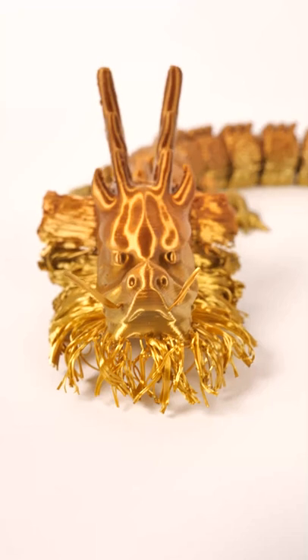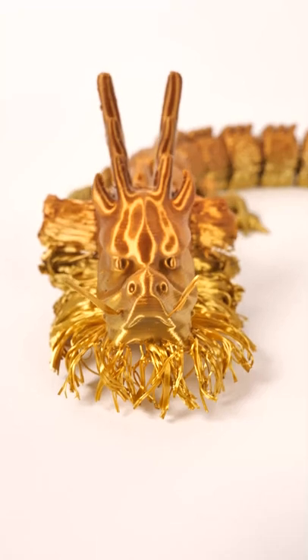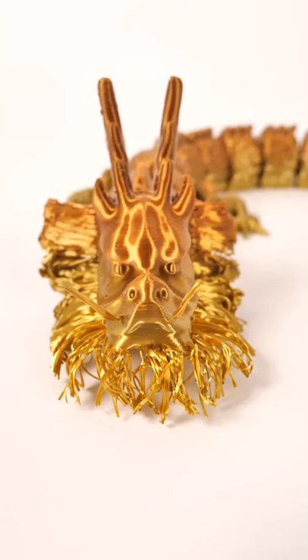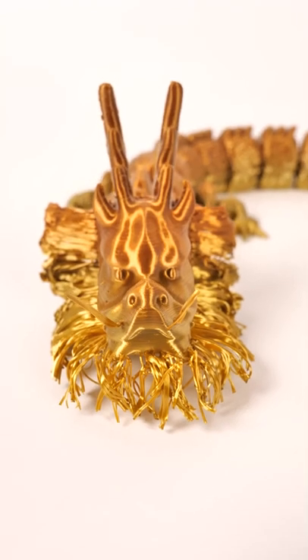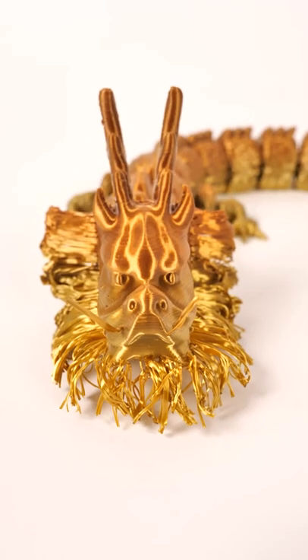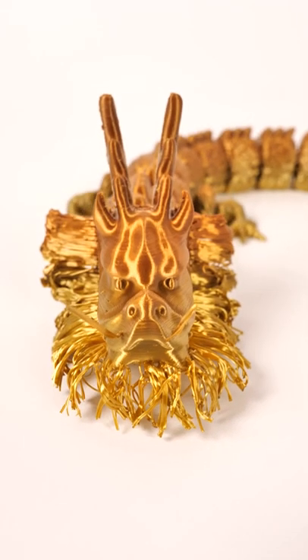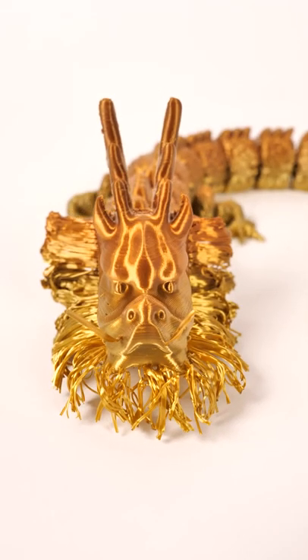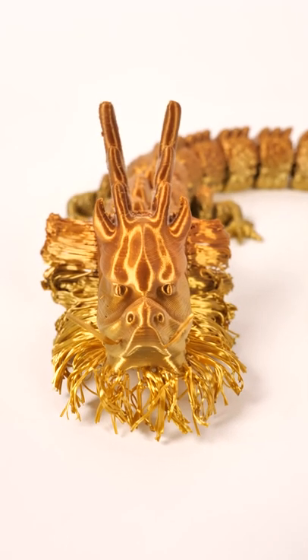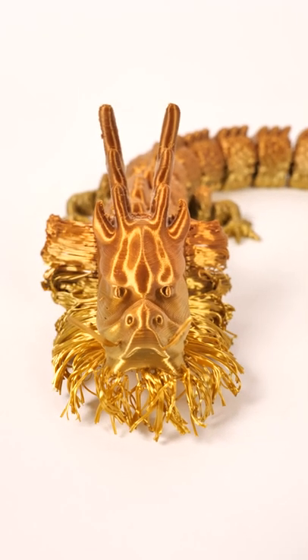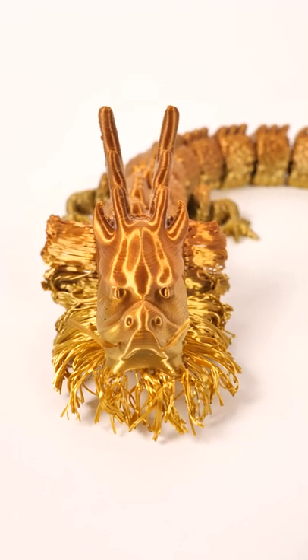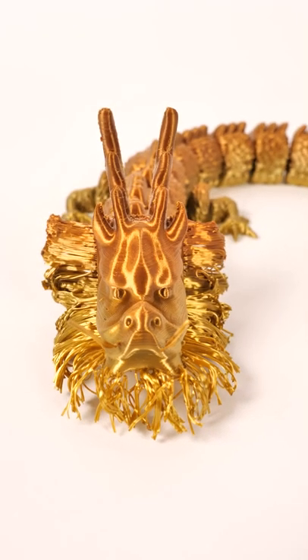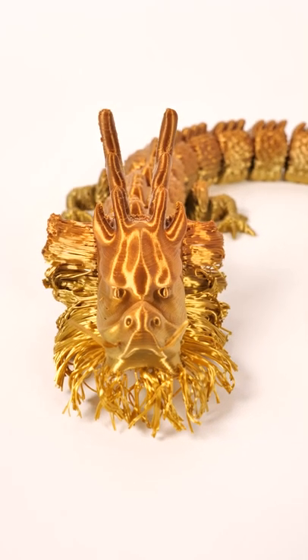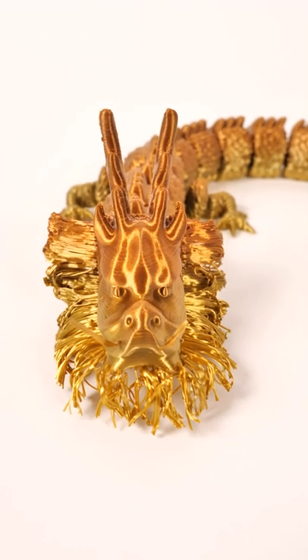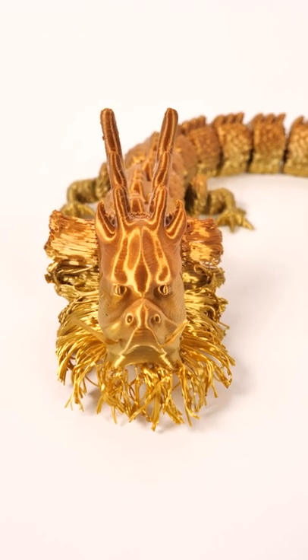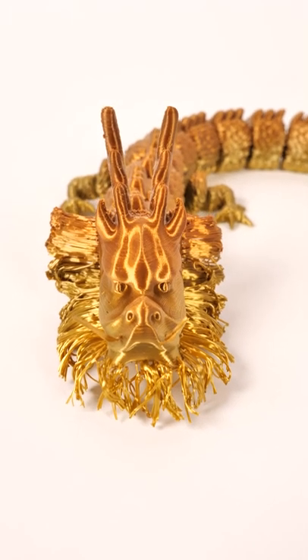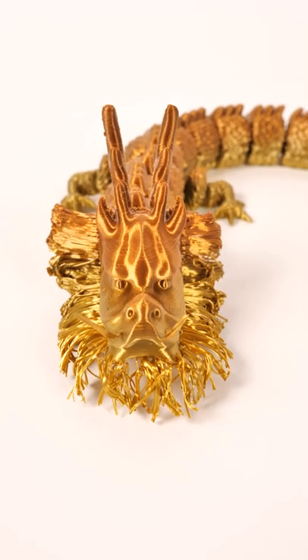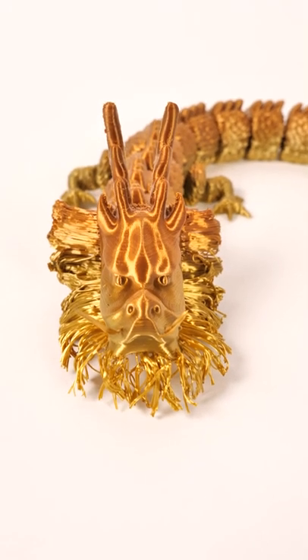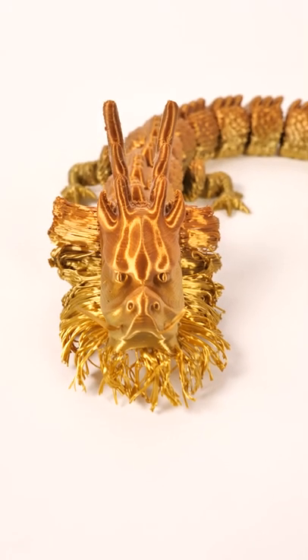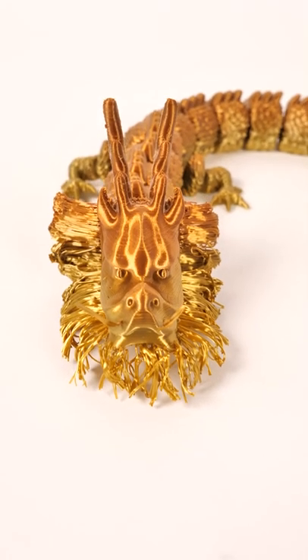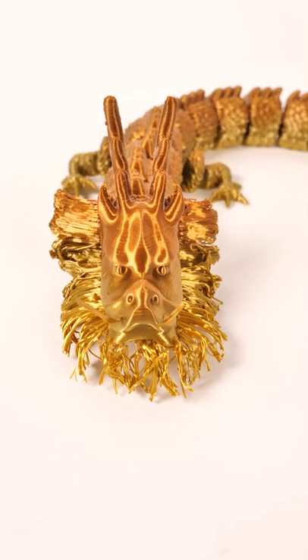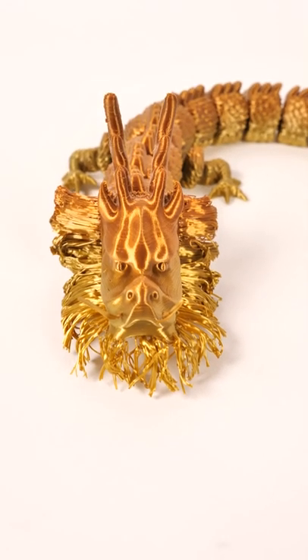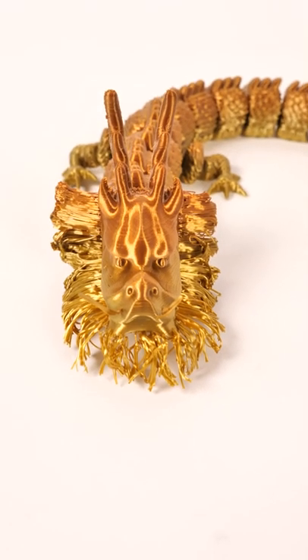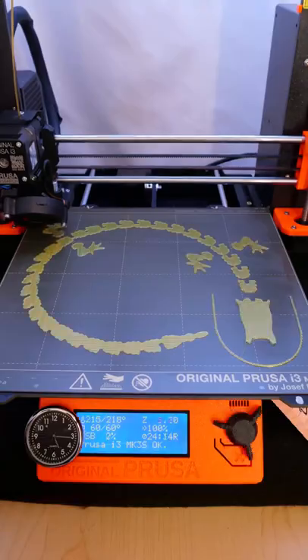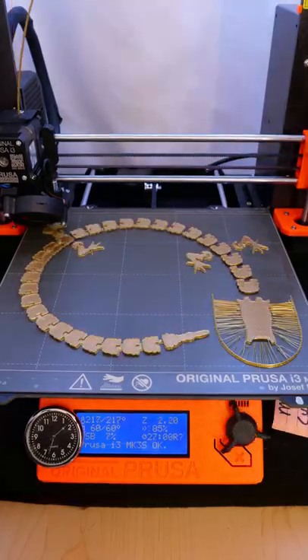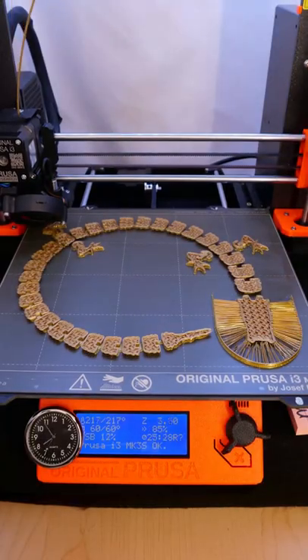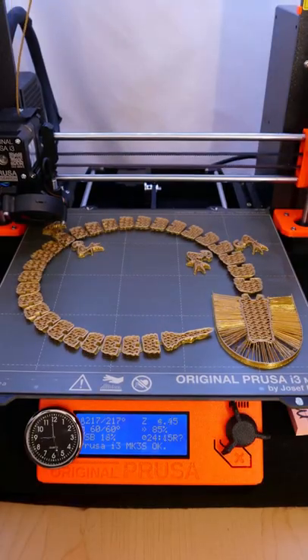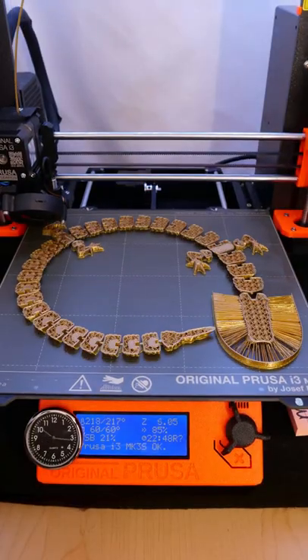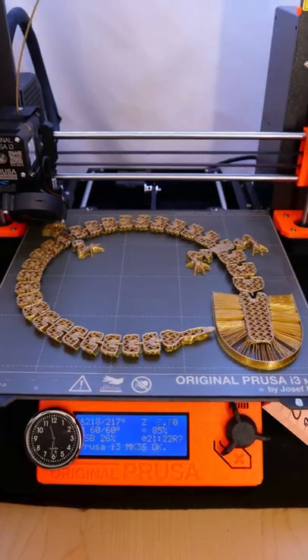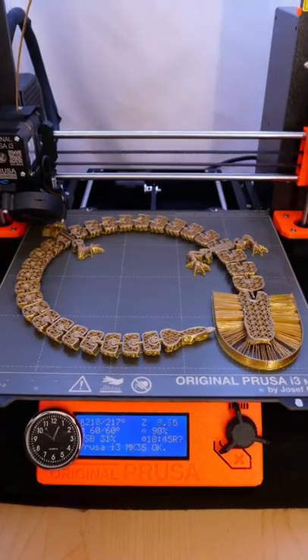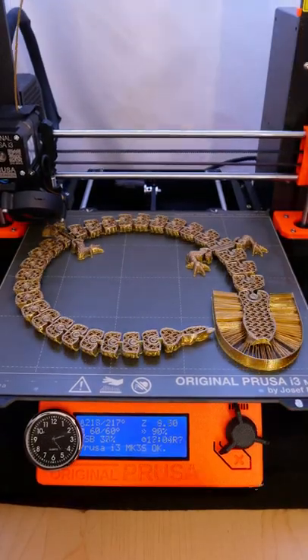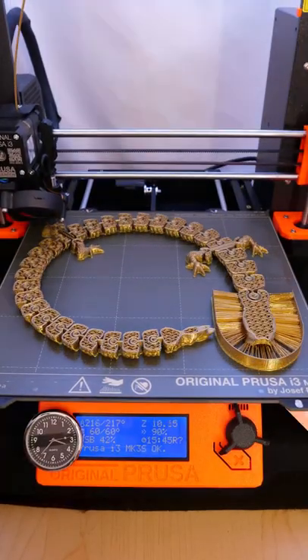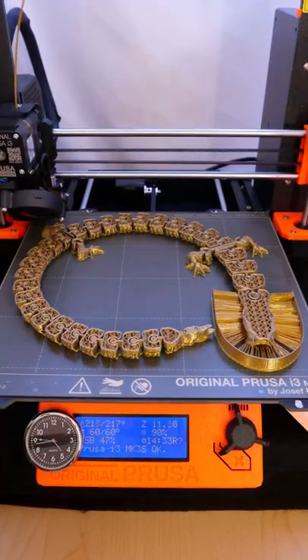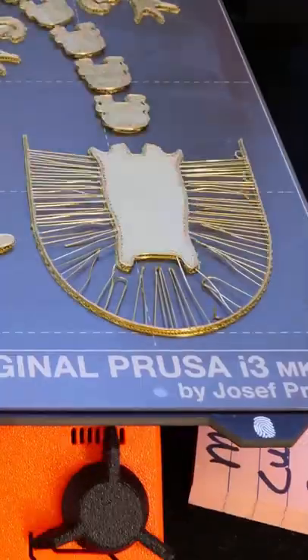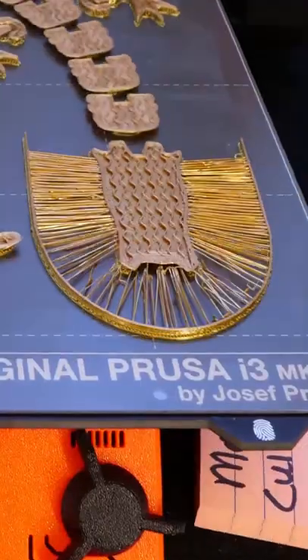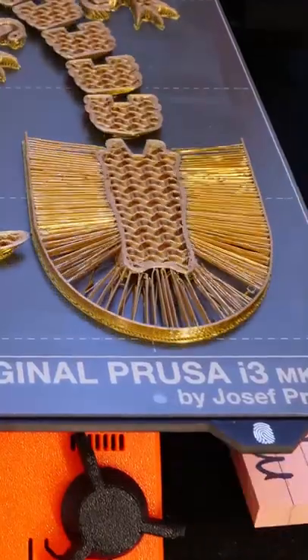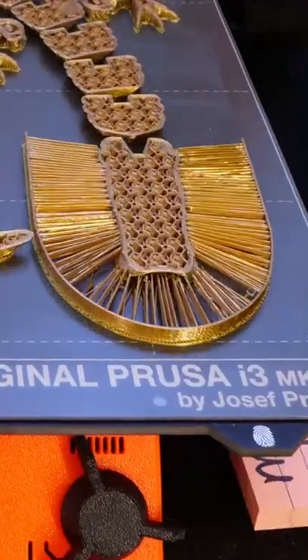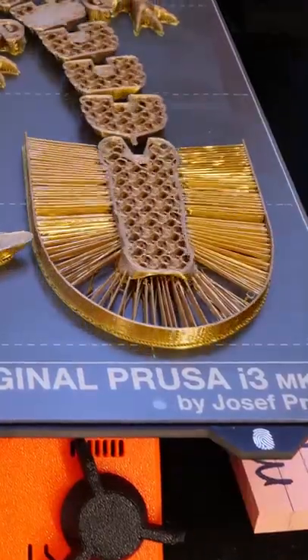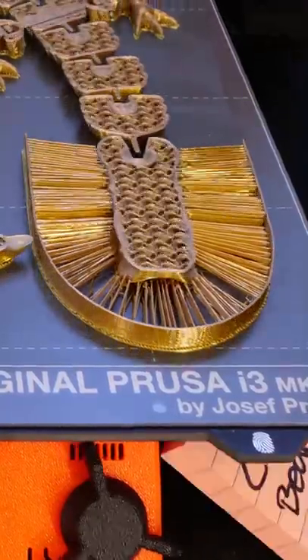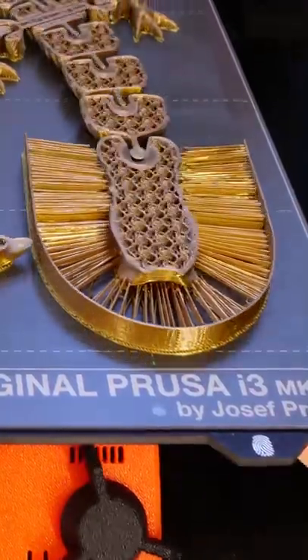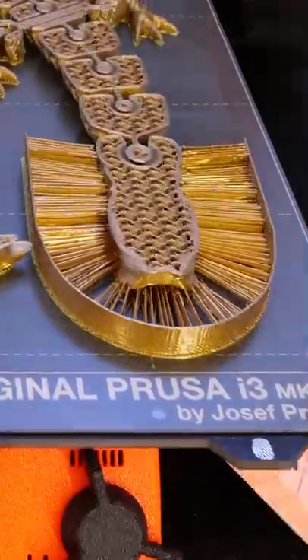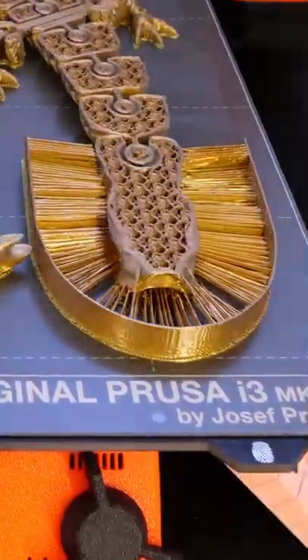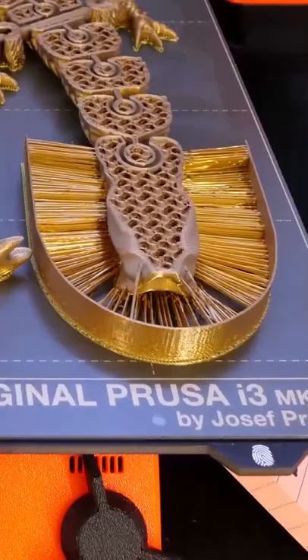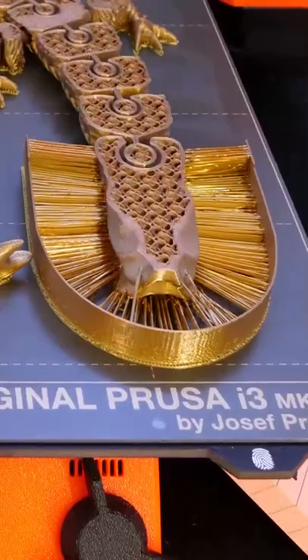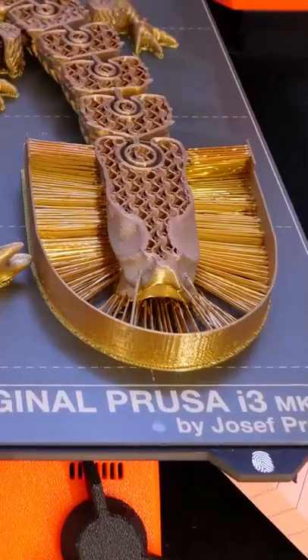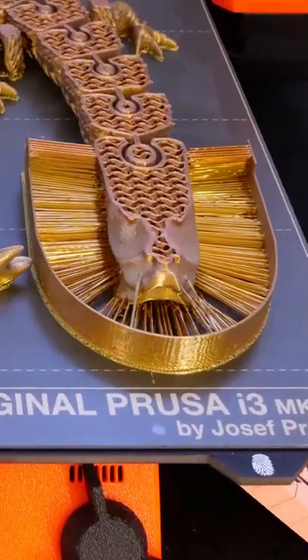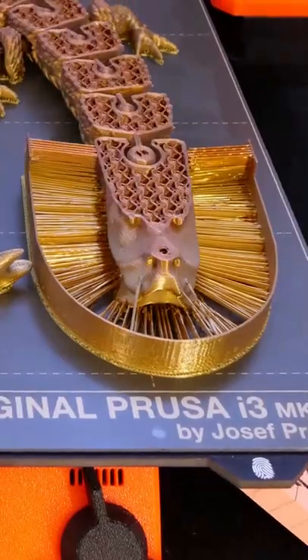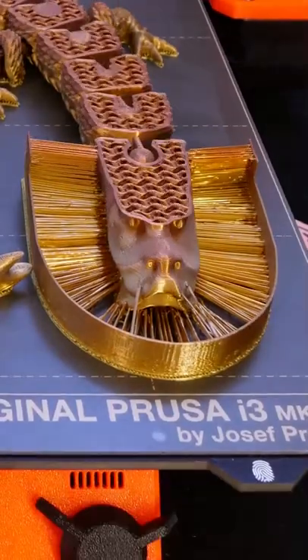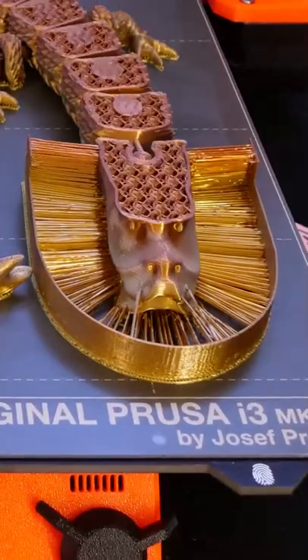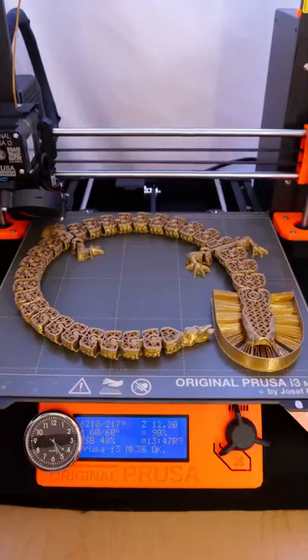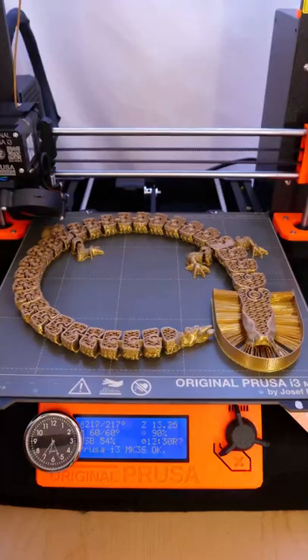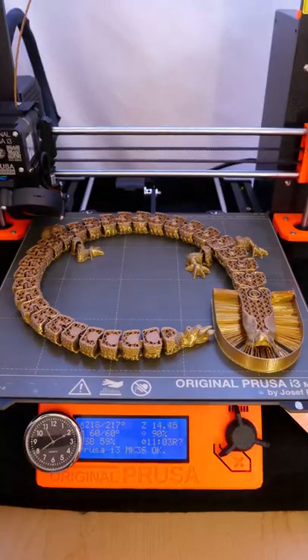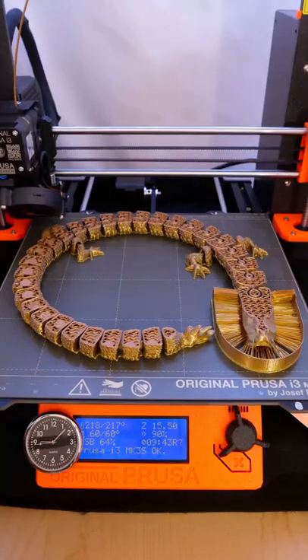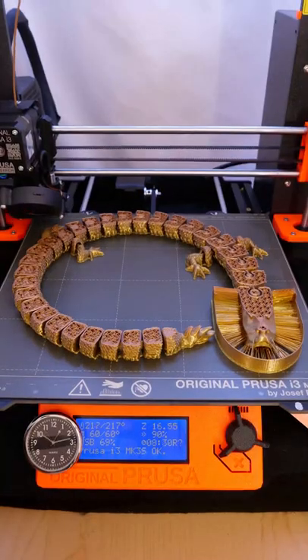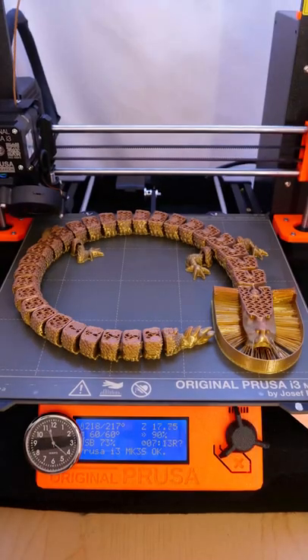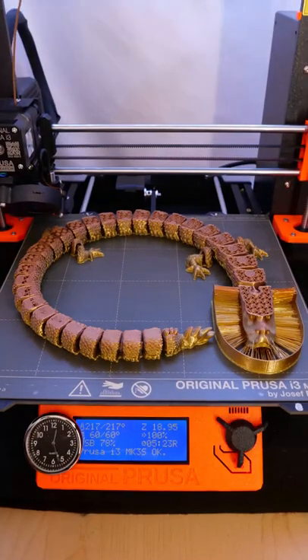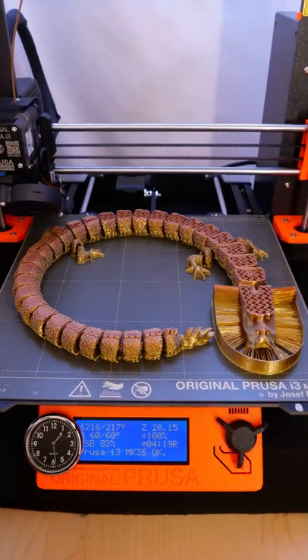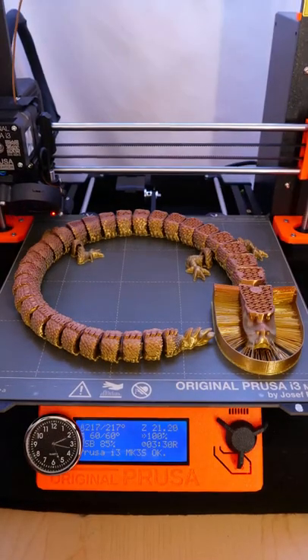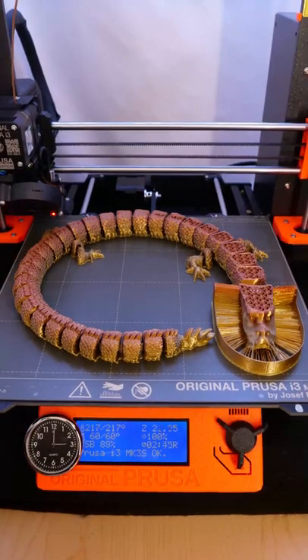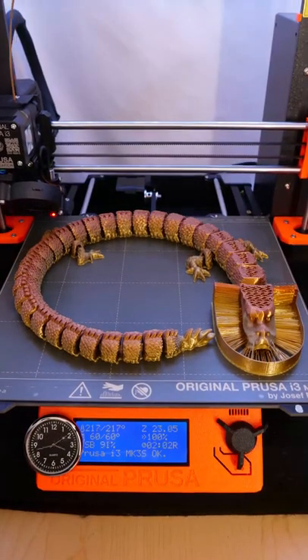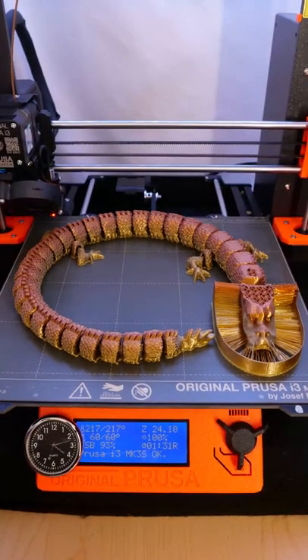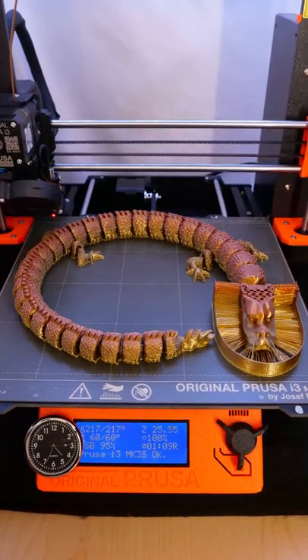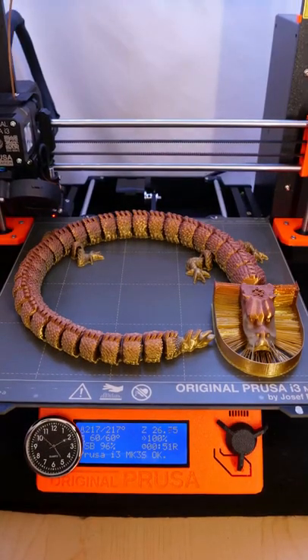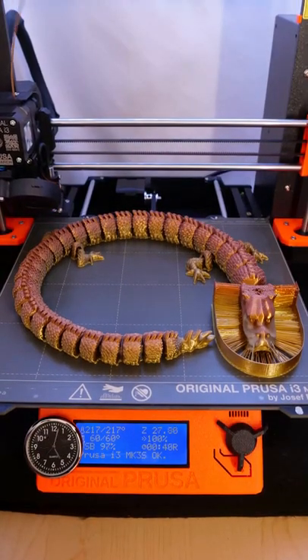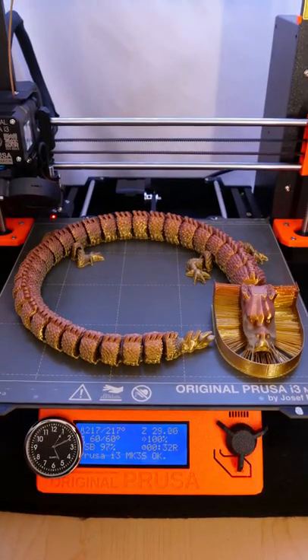This is the Bearded Kailong Articulated Dragon by Make It Michael. You're going to print all these little hairs, and then we're going to turn them into a beard at the end.